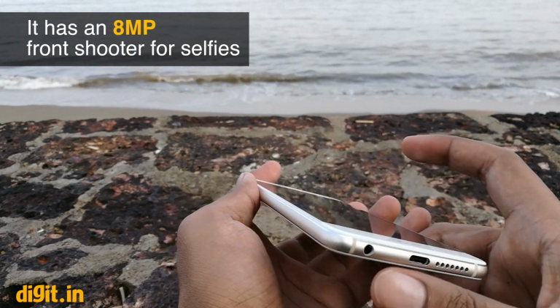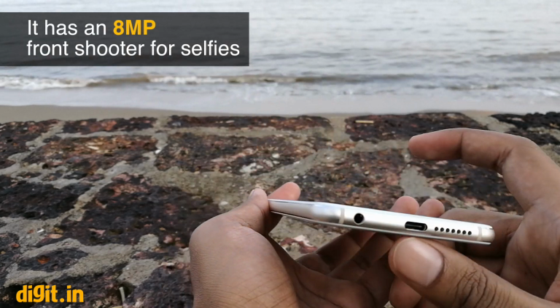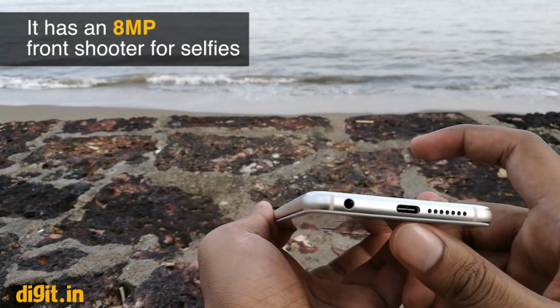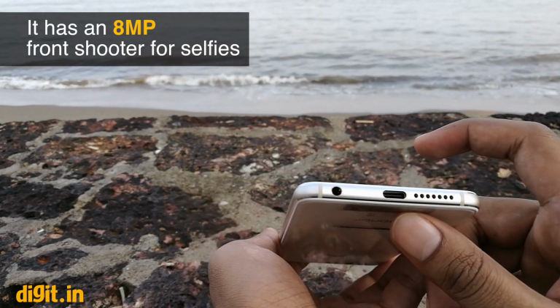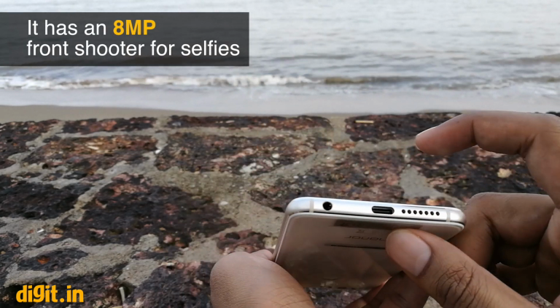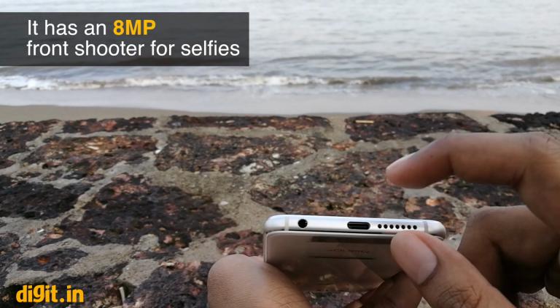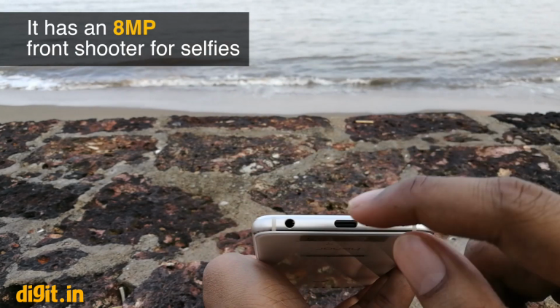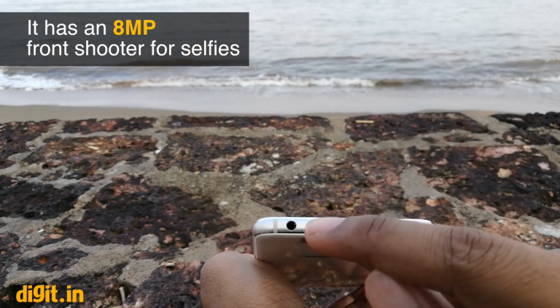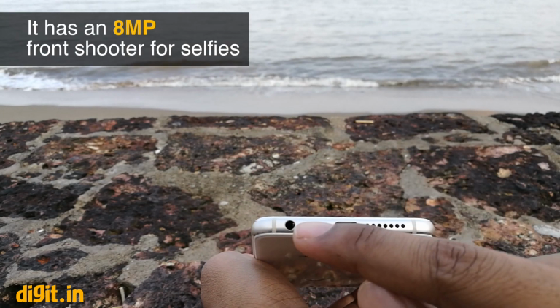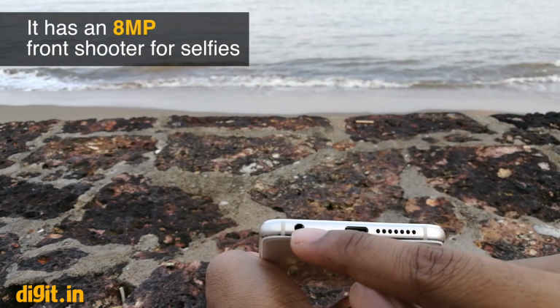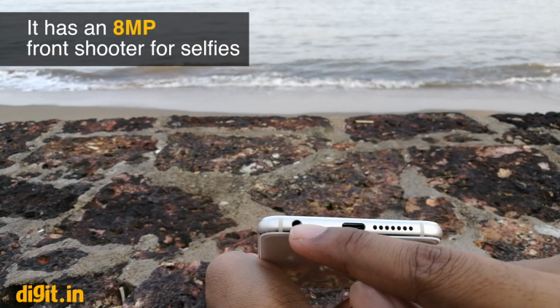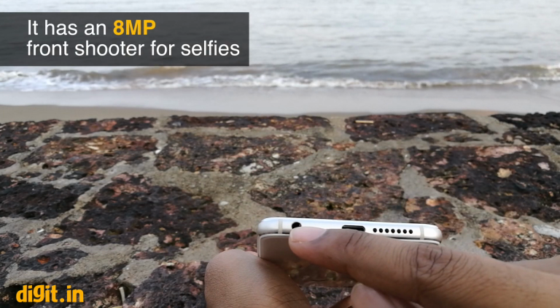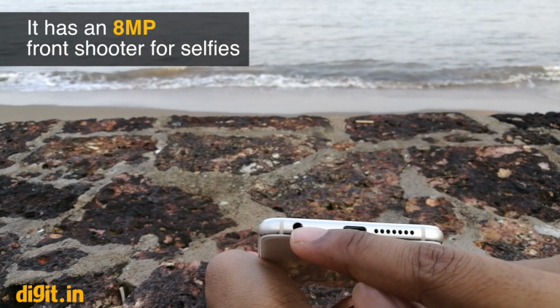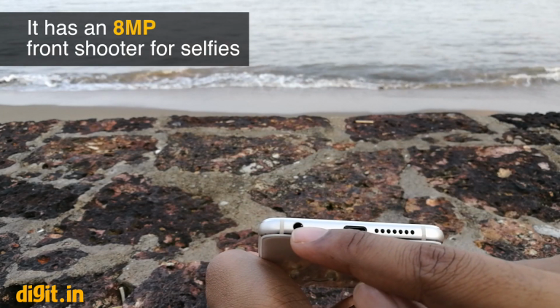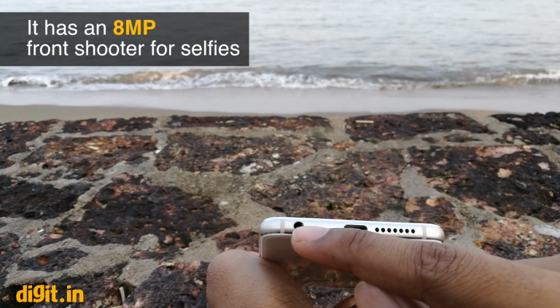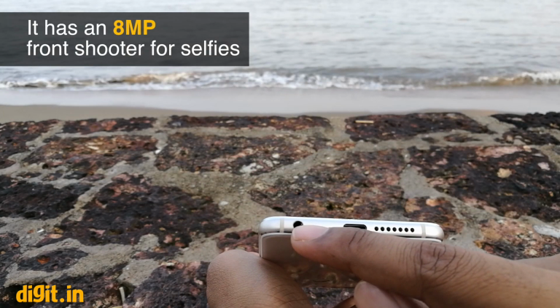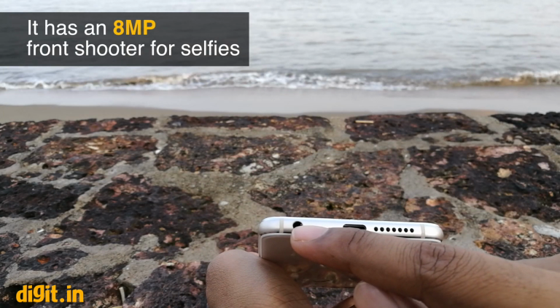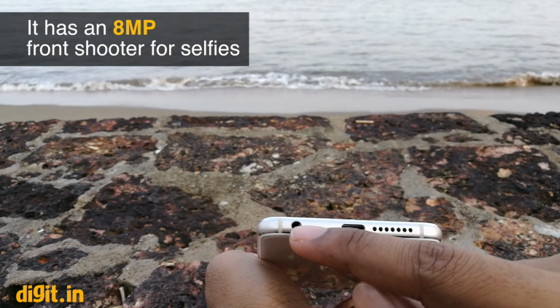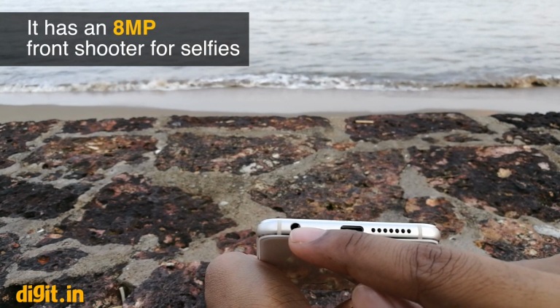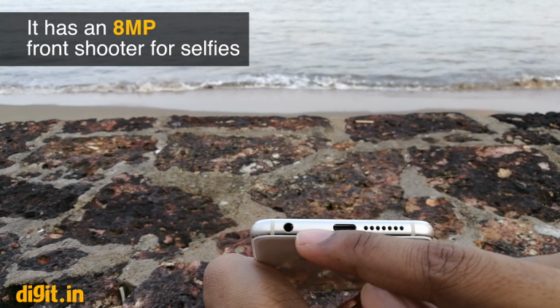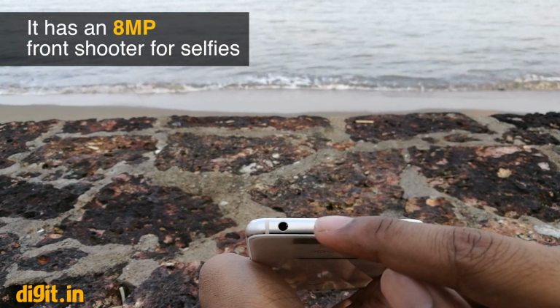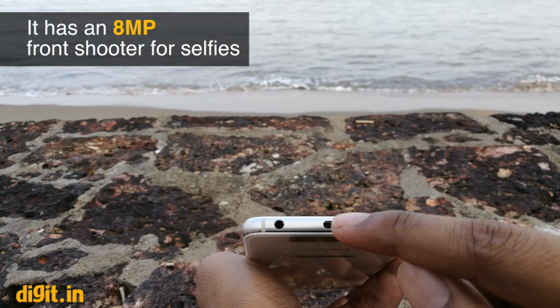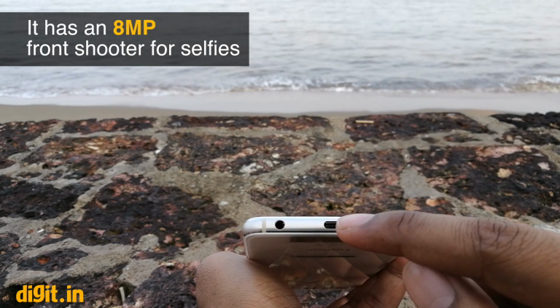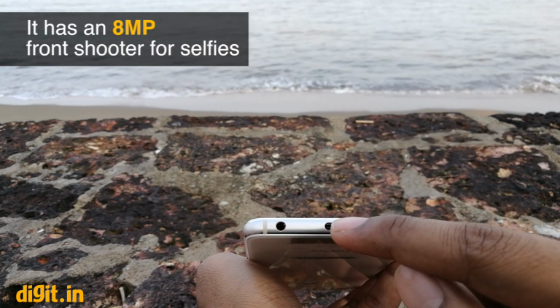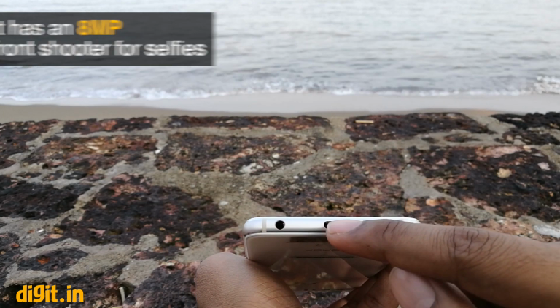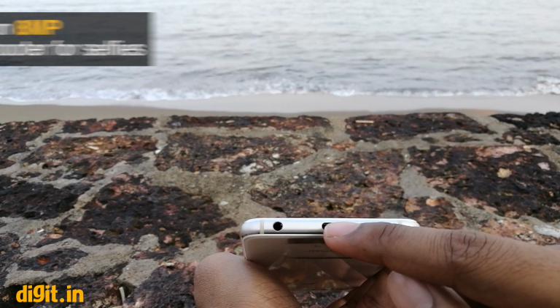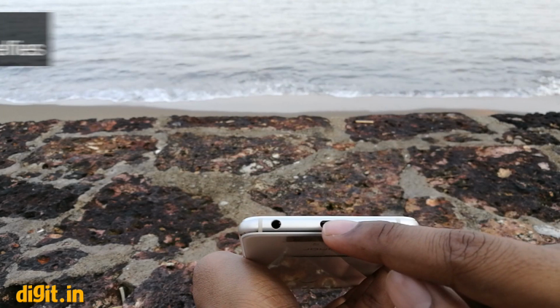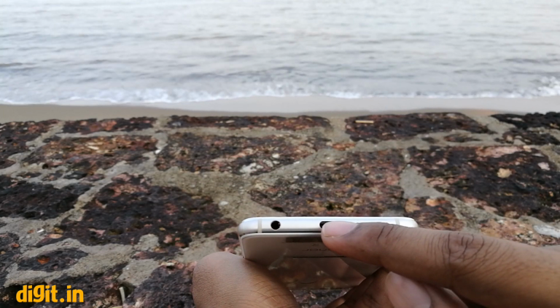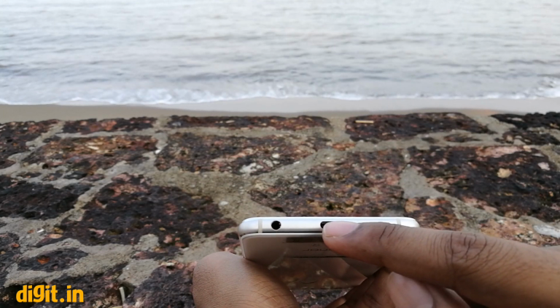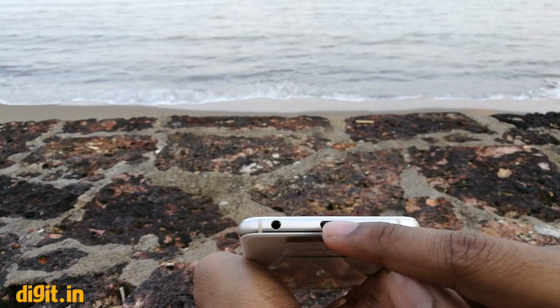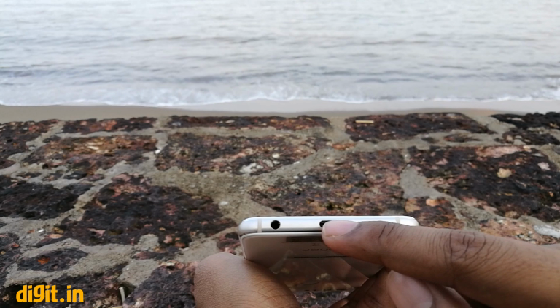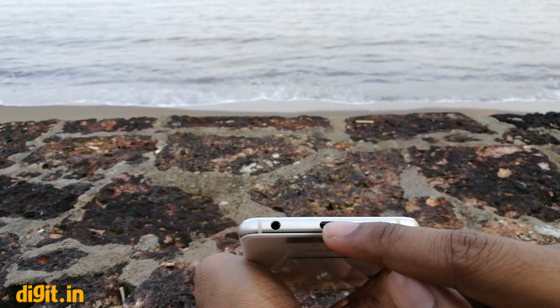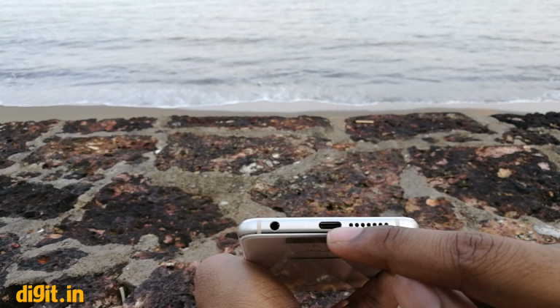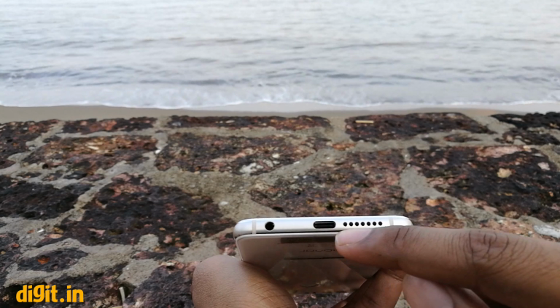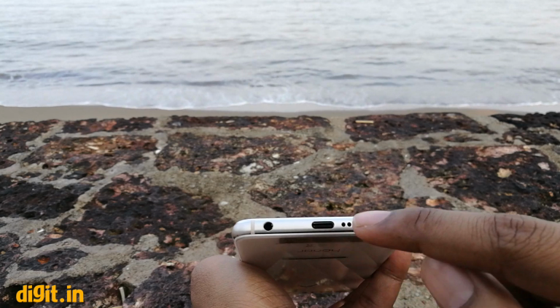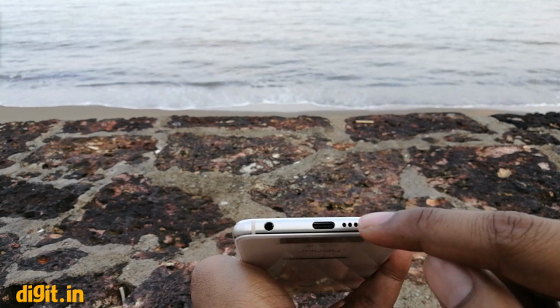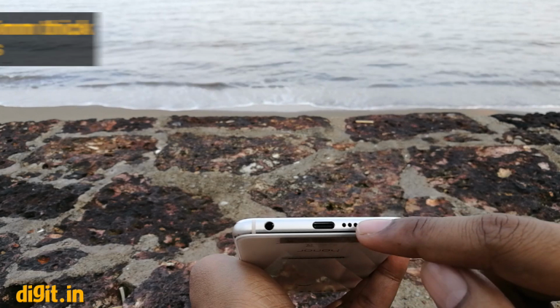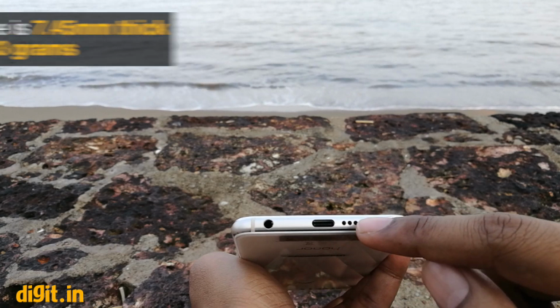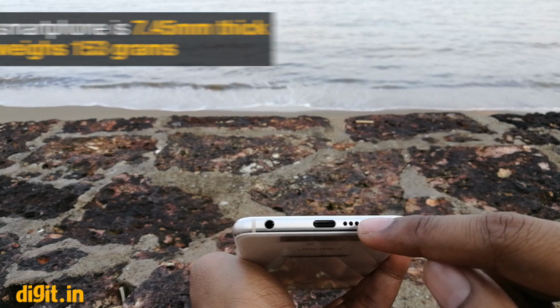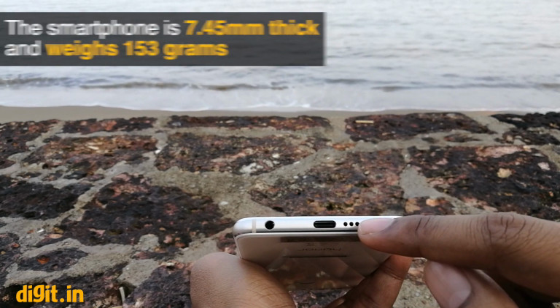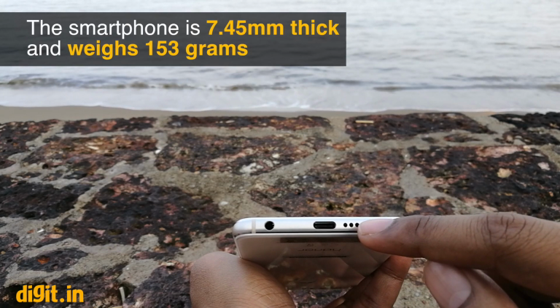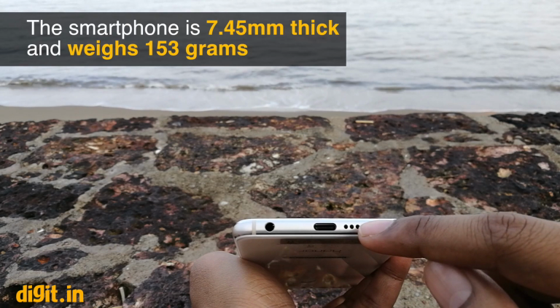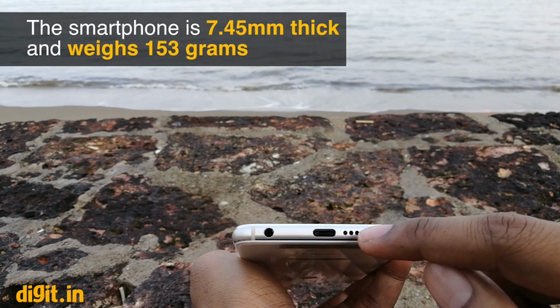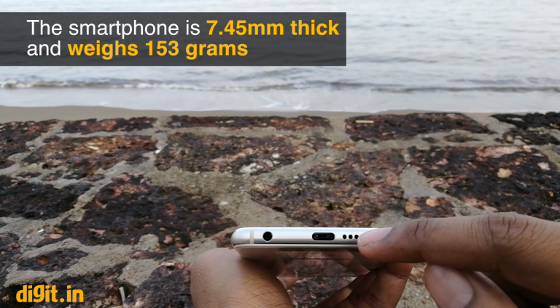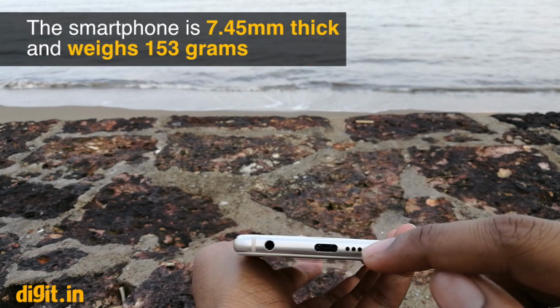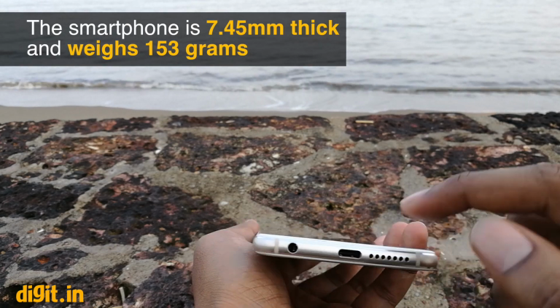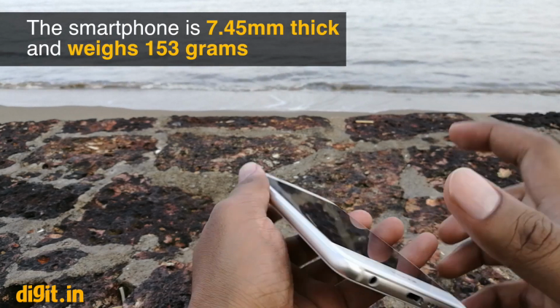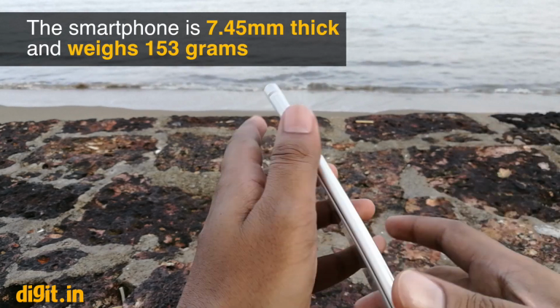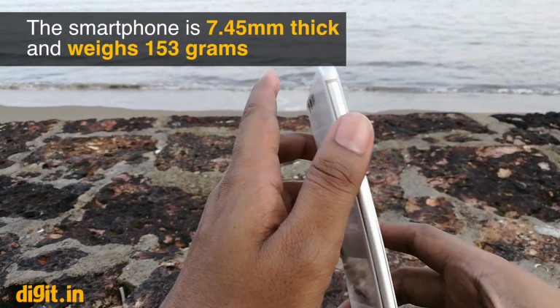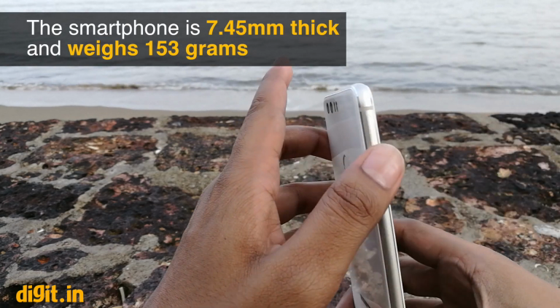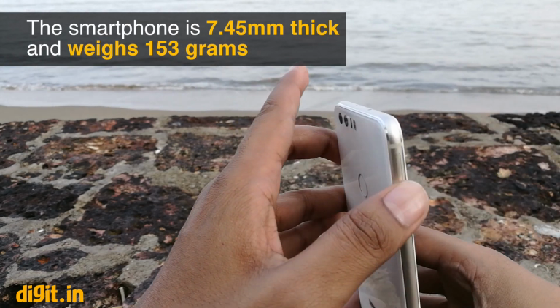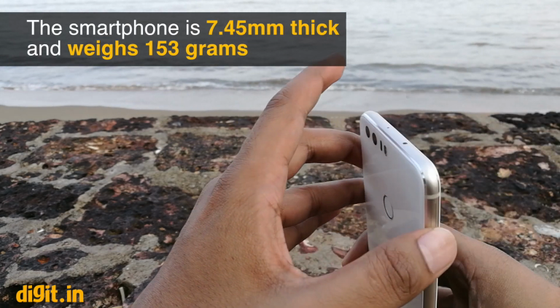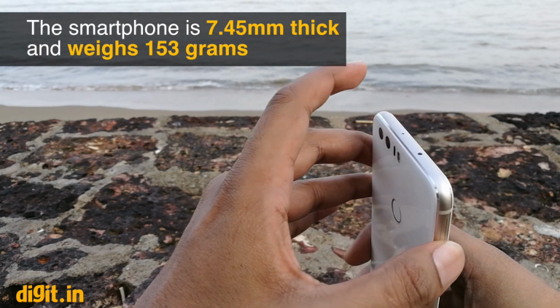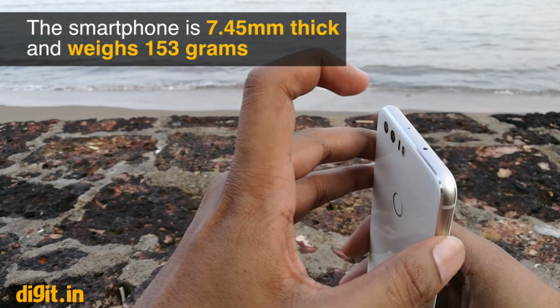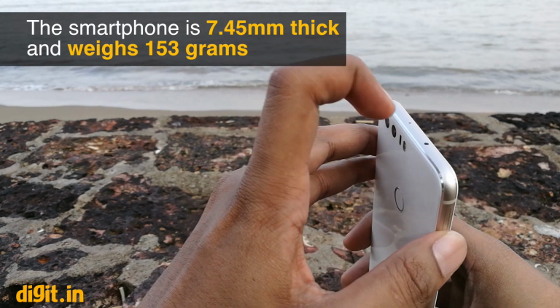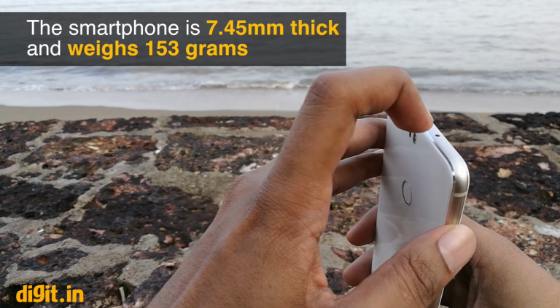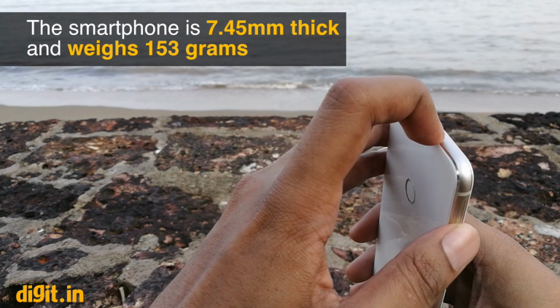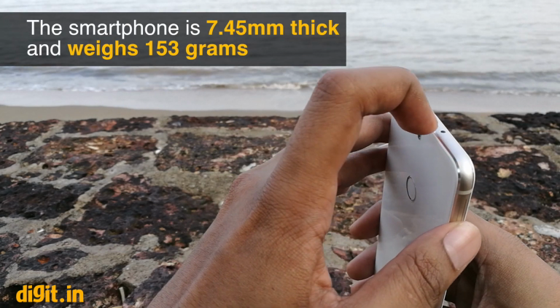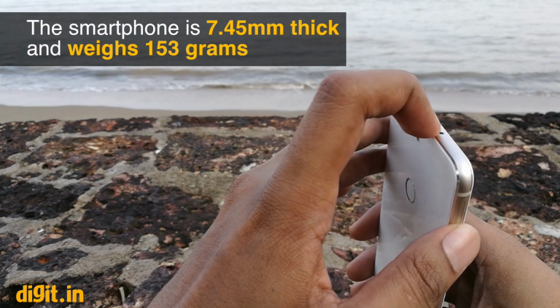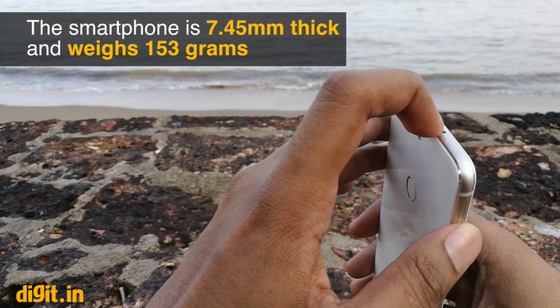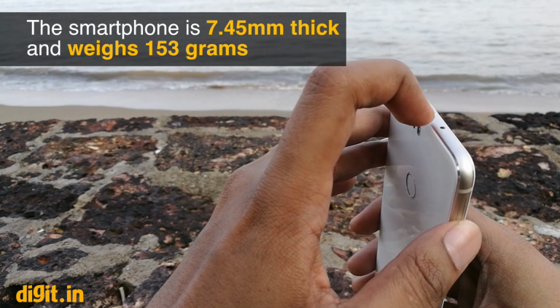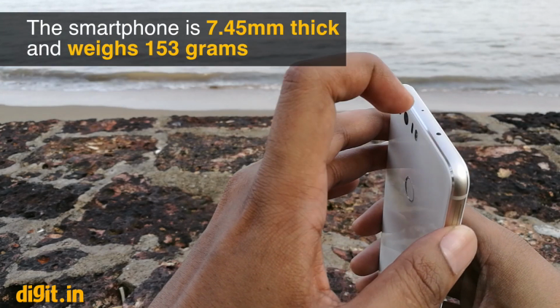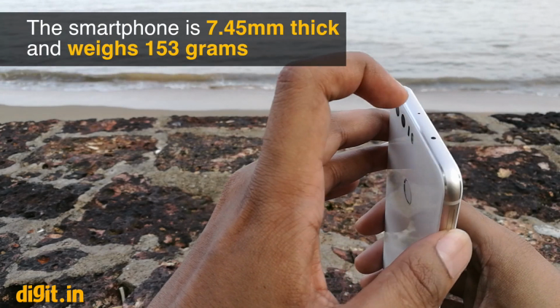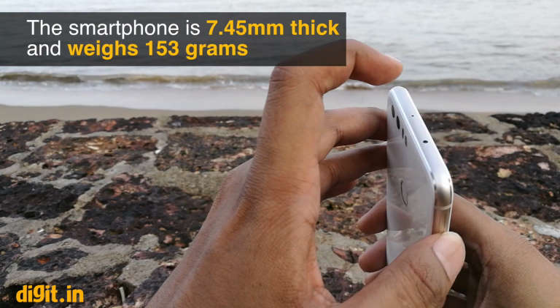At the bottom we can see the 3.5mm headphone jack, the USB Type-C slot, and the speaker grill, while on top is the IR blaster.